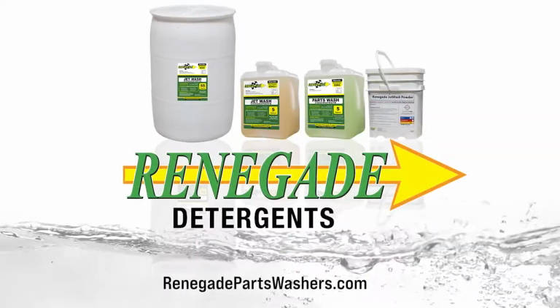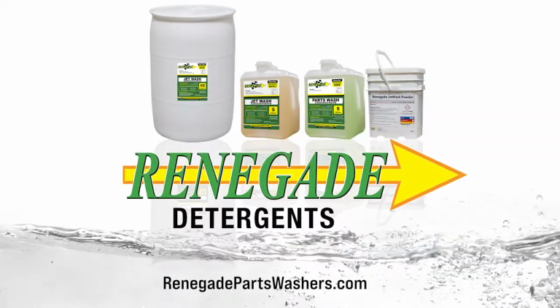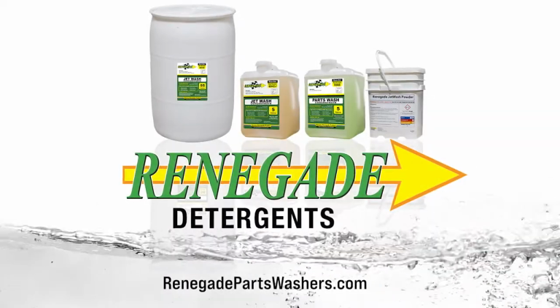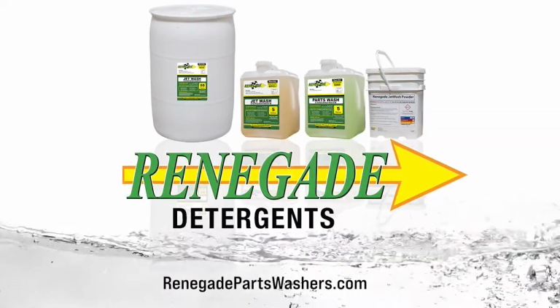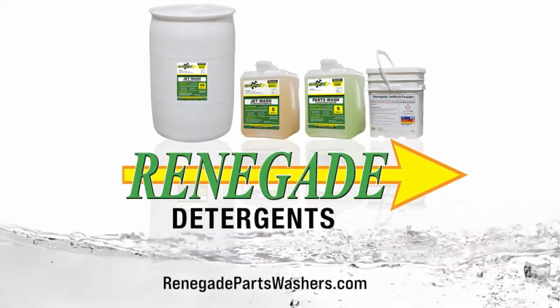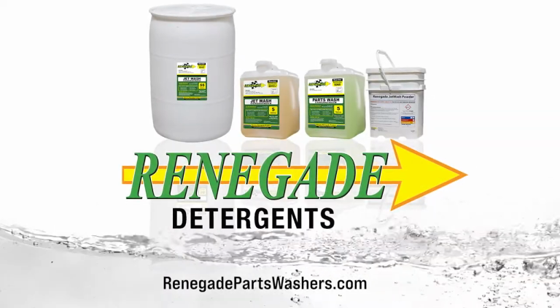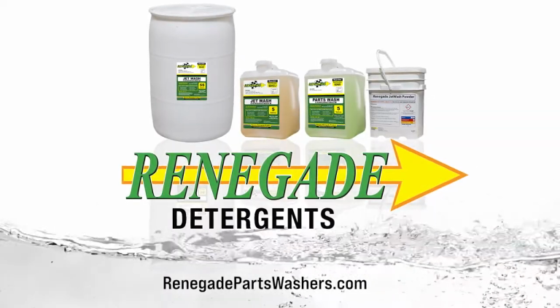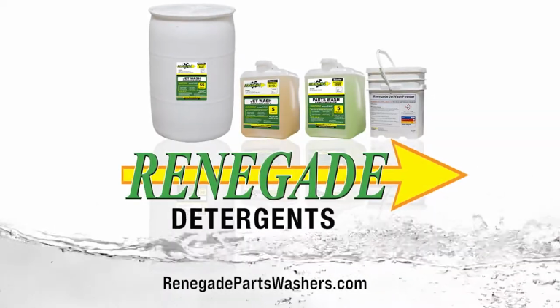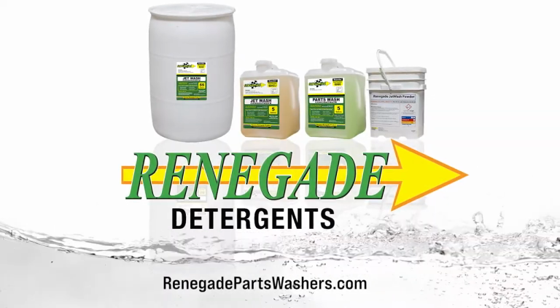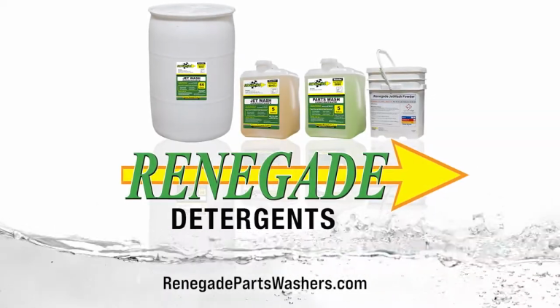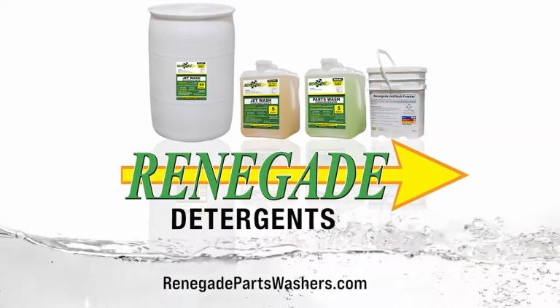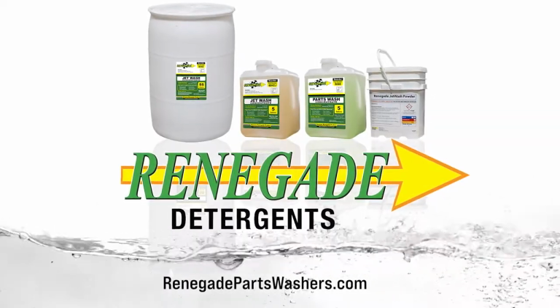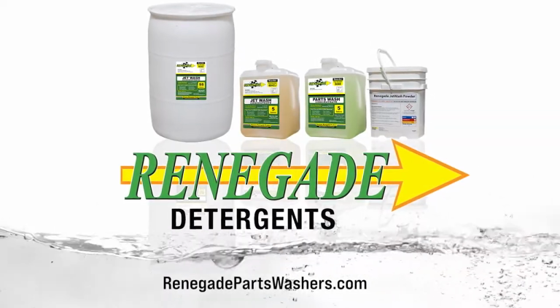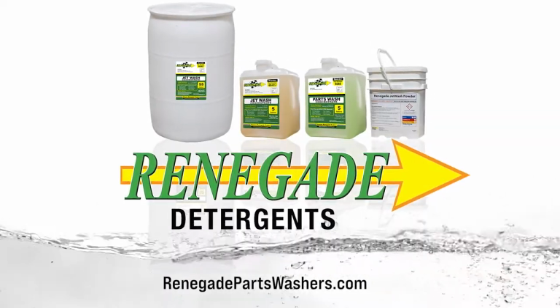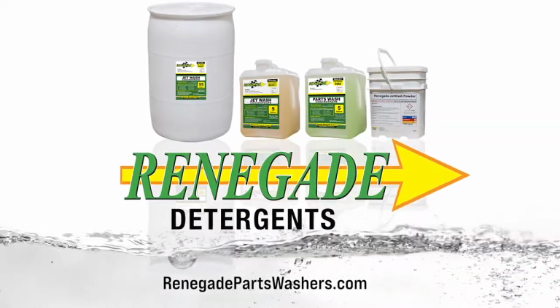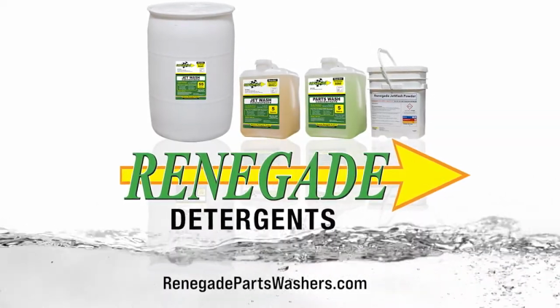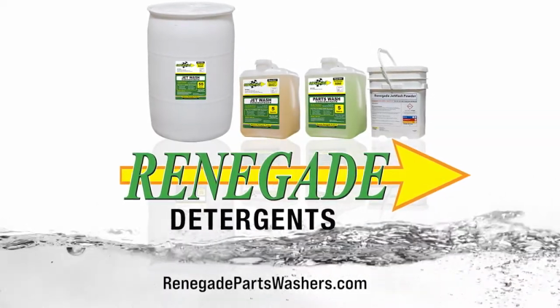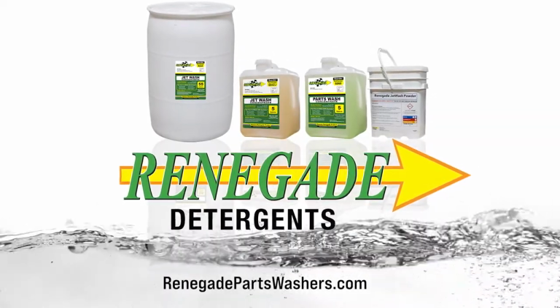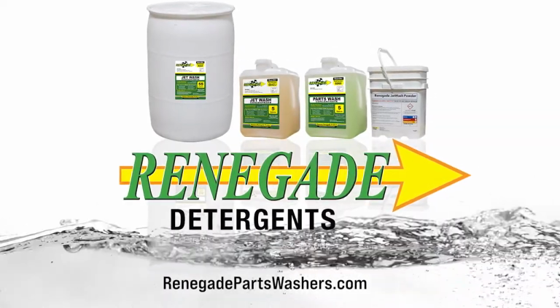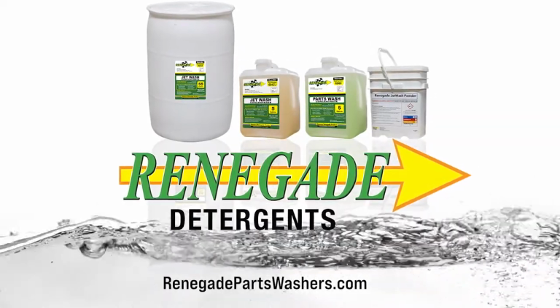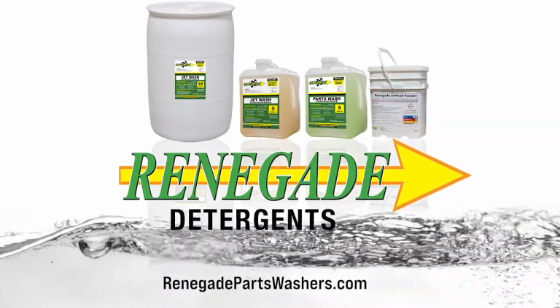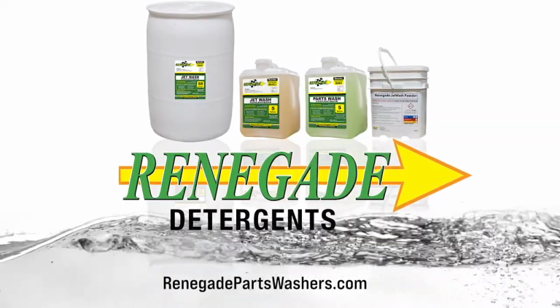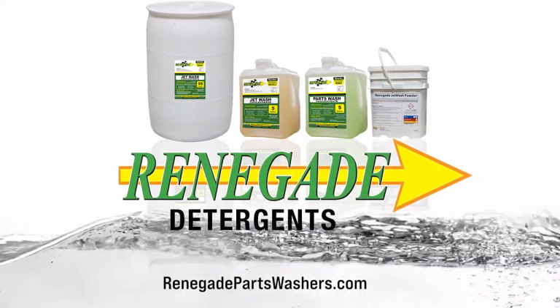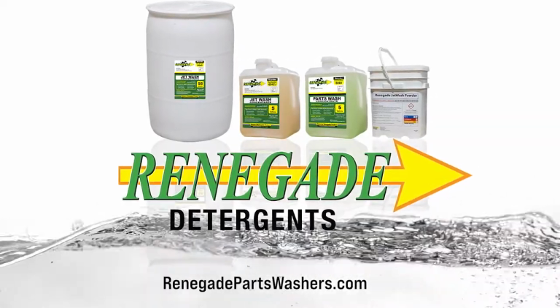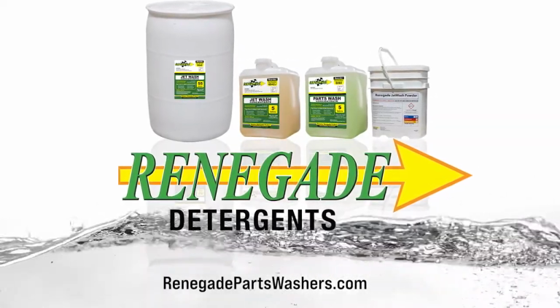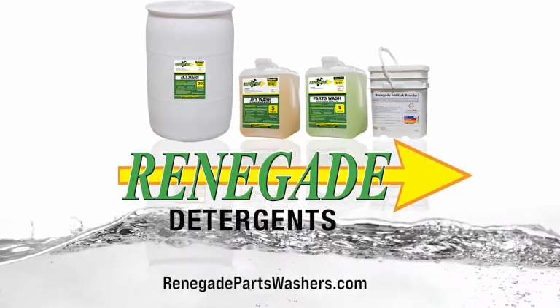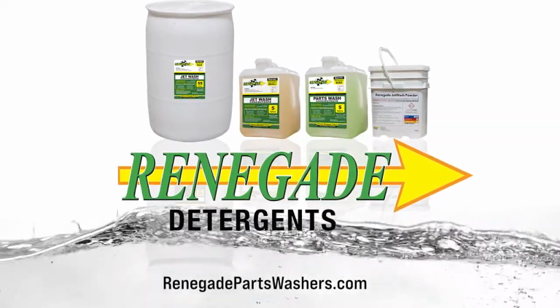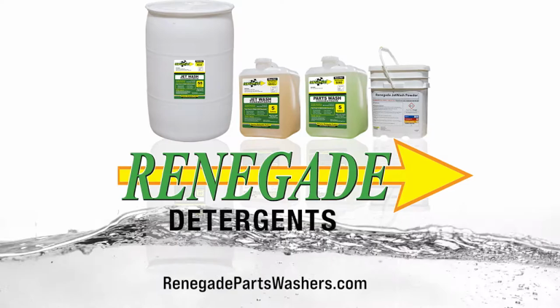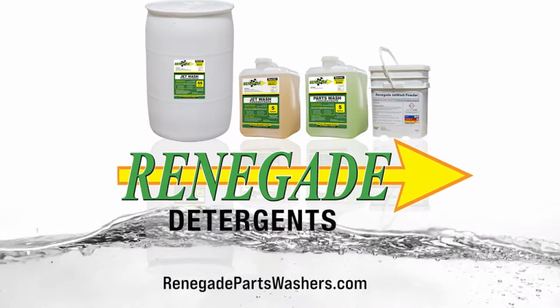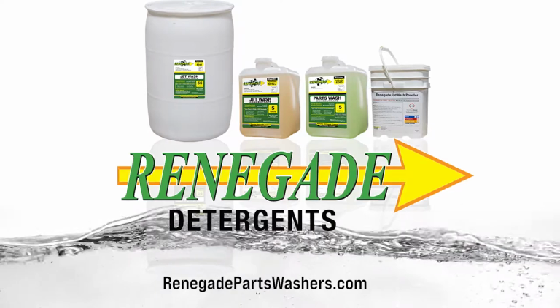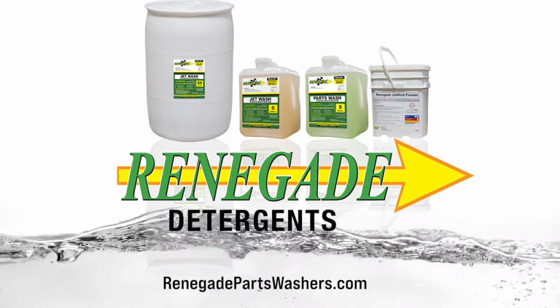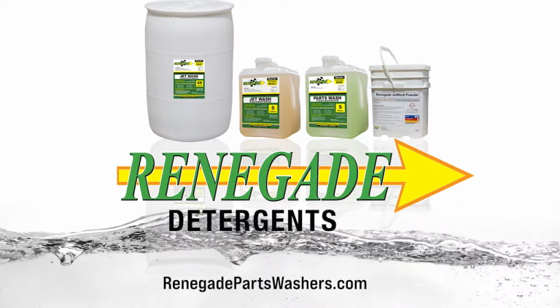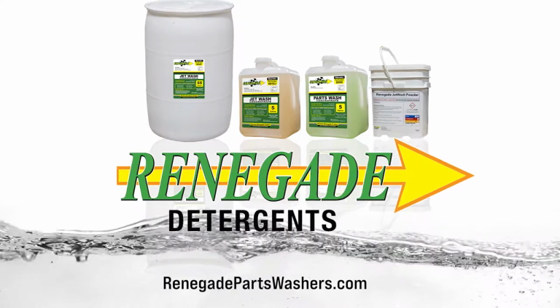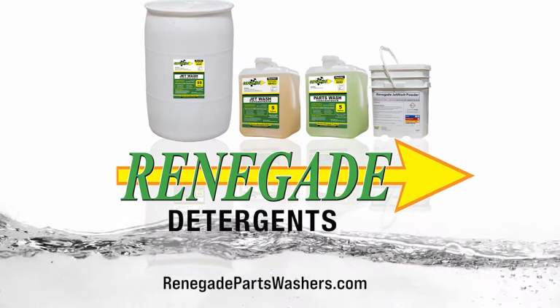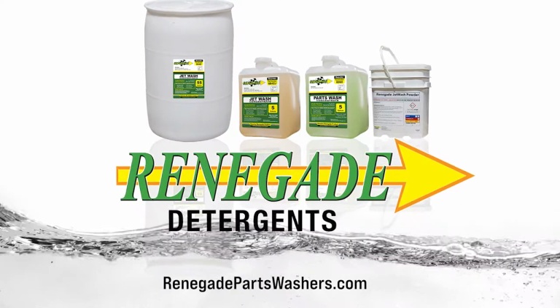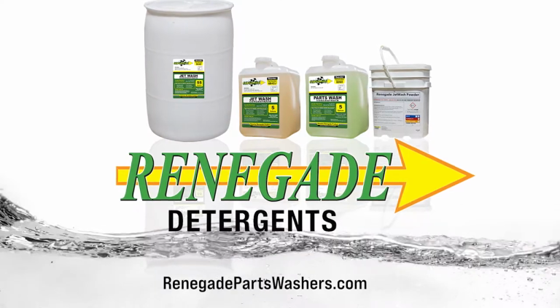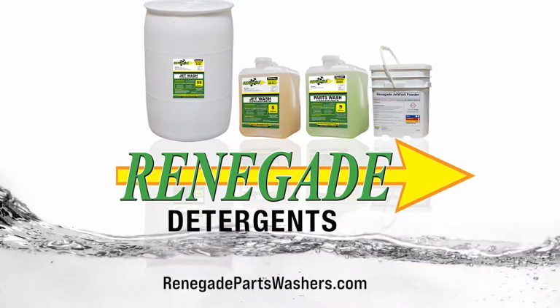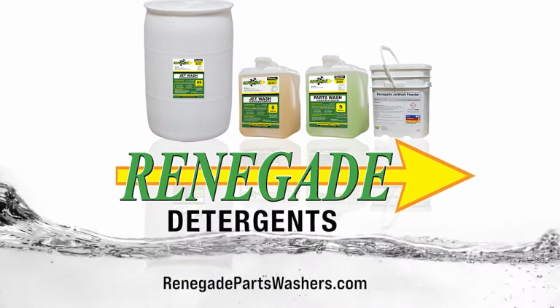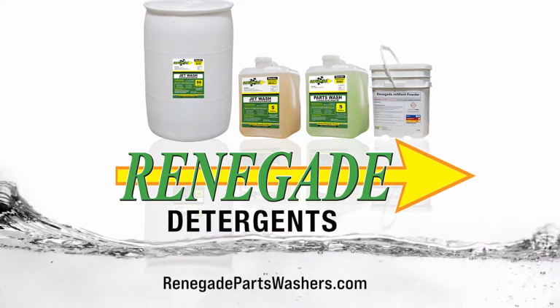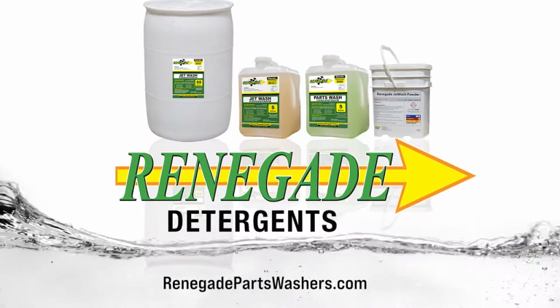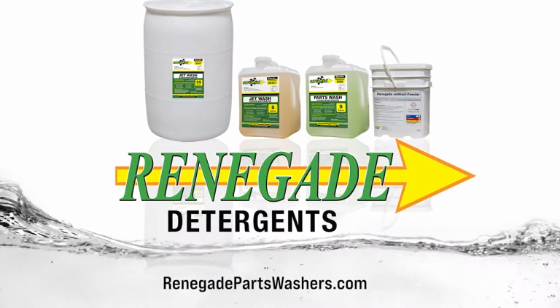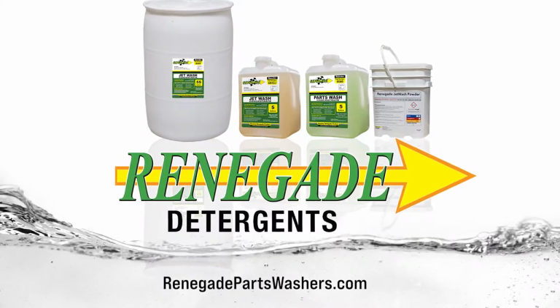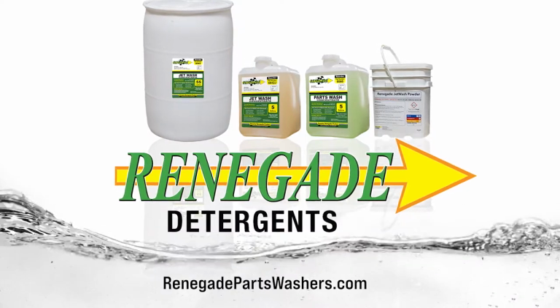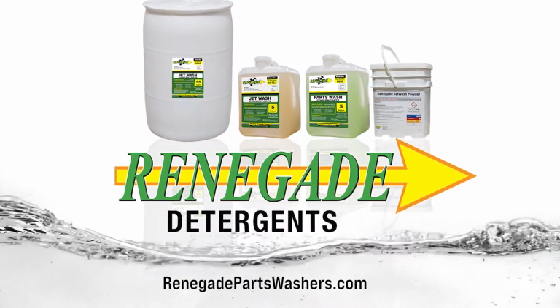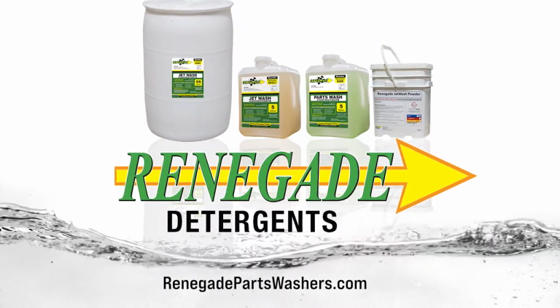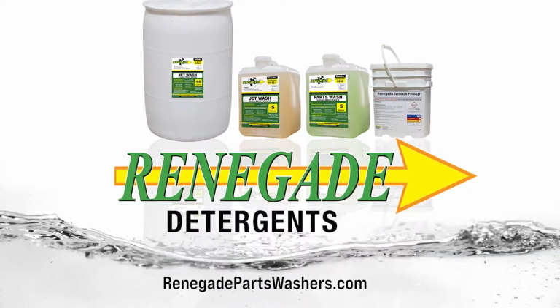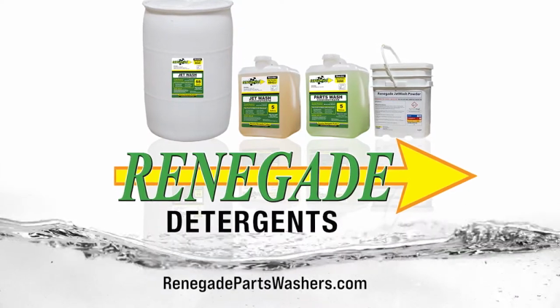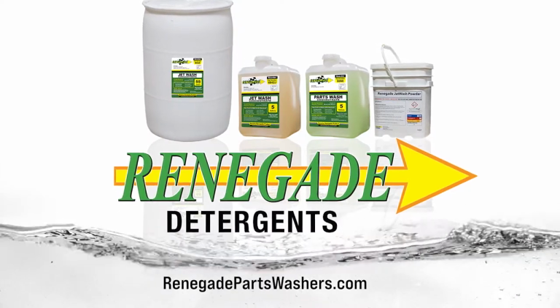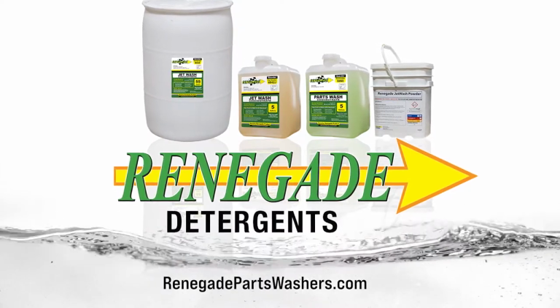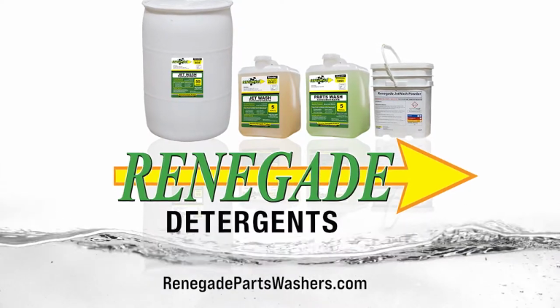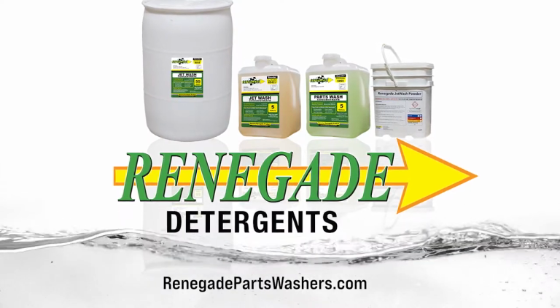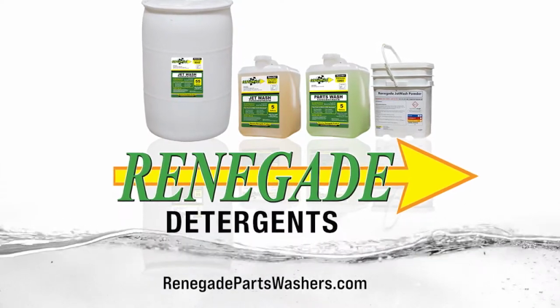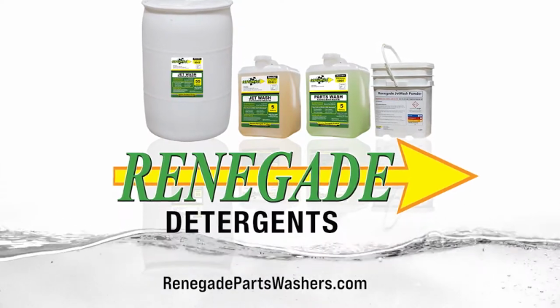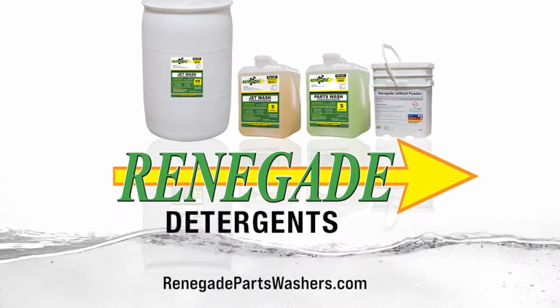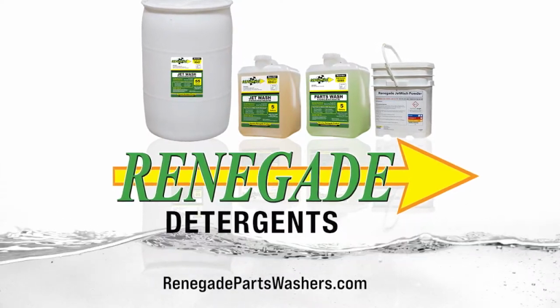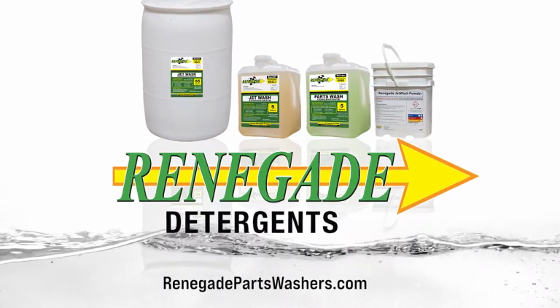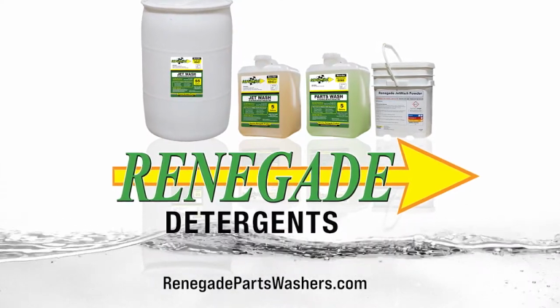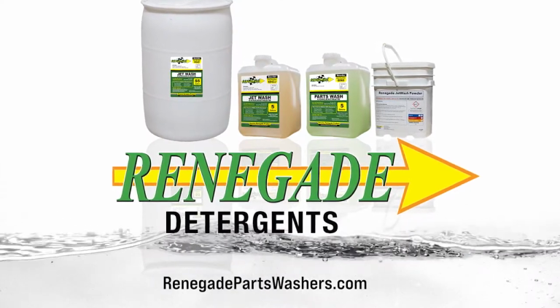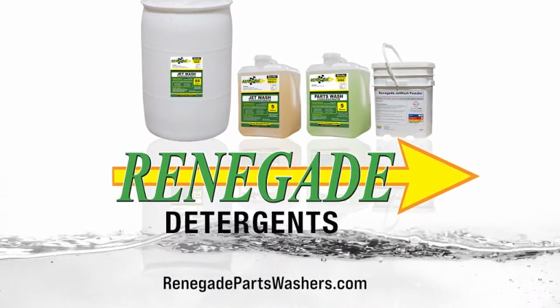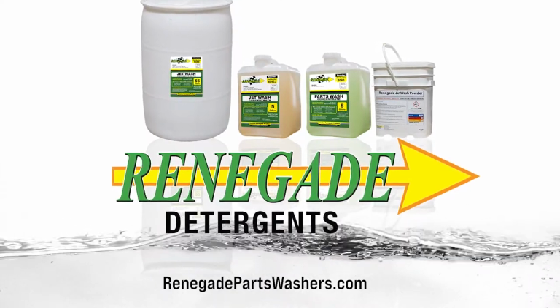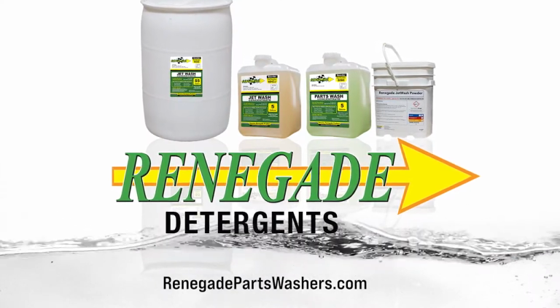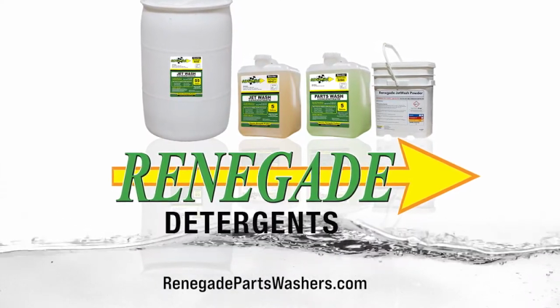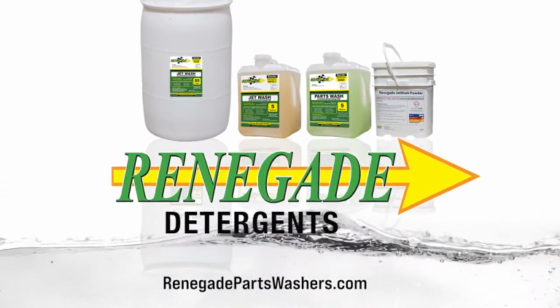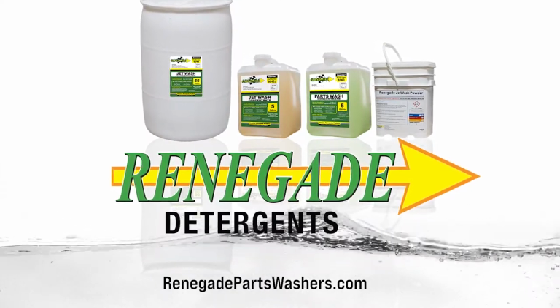Renegade parts washers are designed to work with Renegade detergents for maximum cleaning without residue buildup.